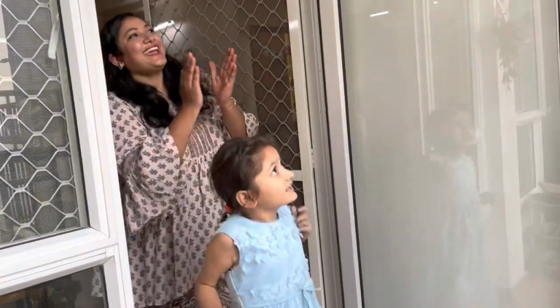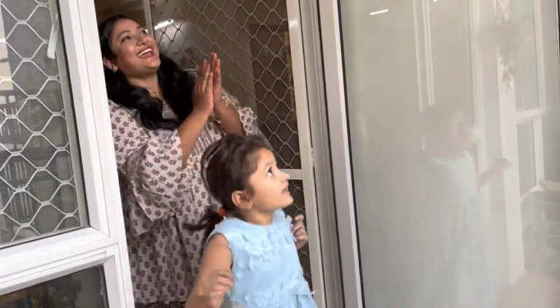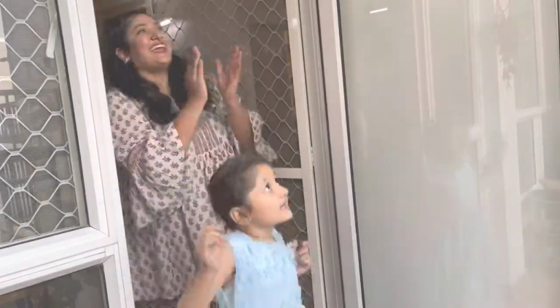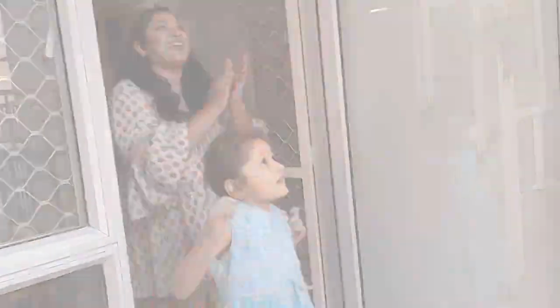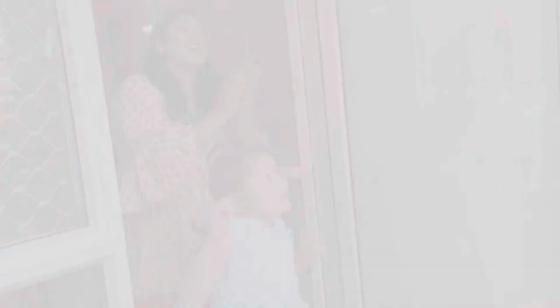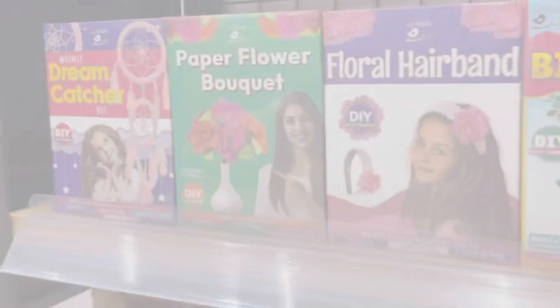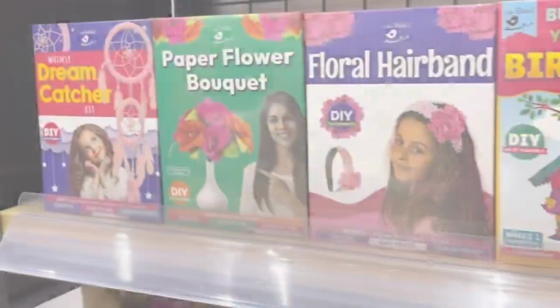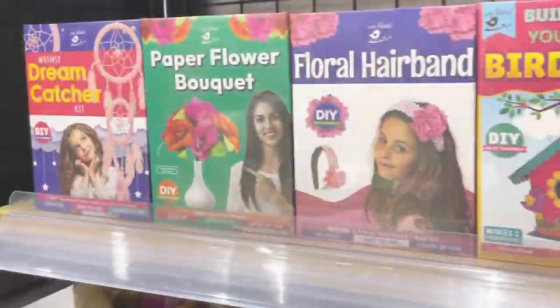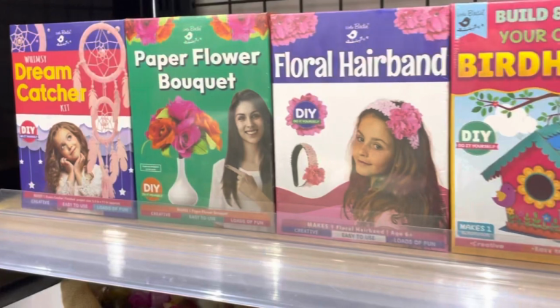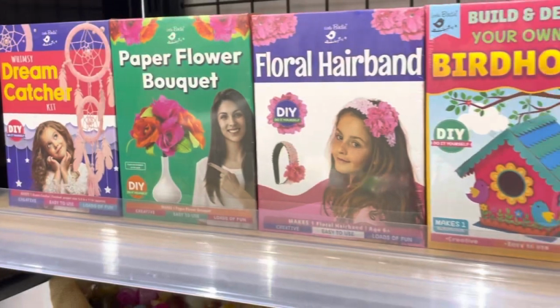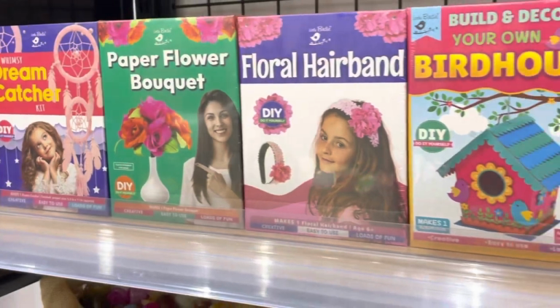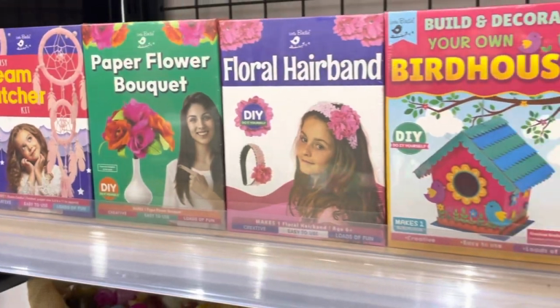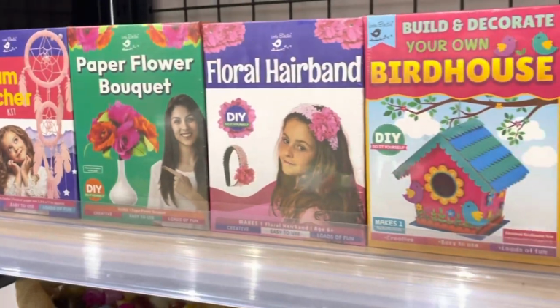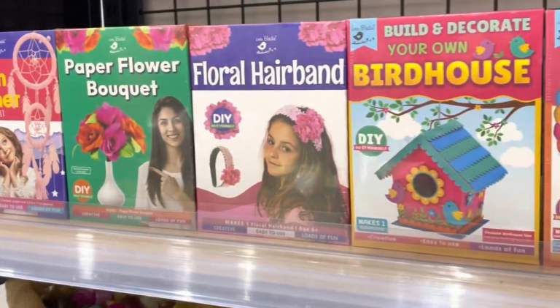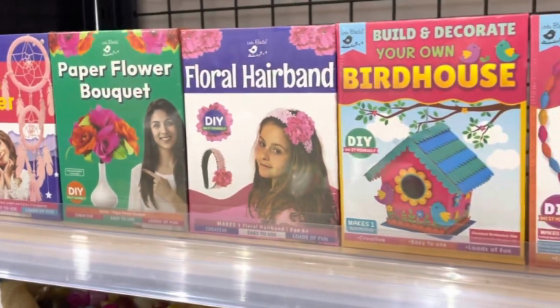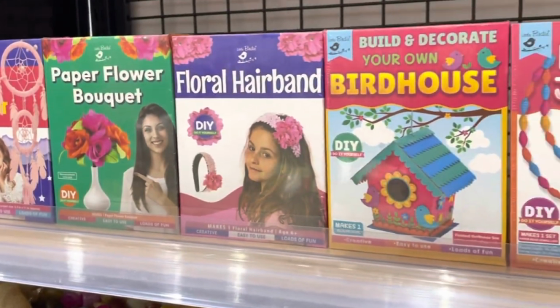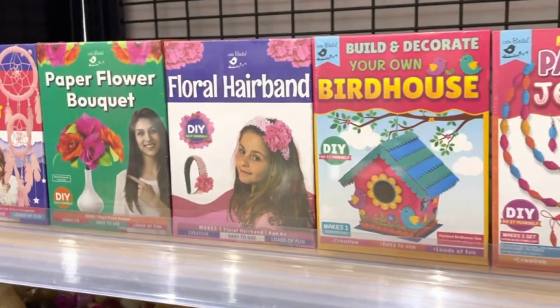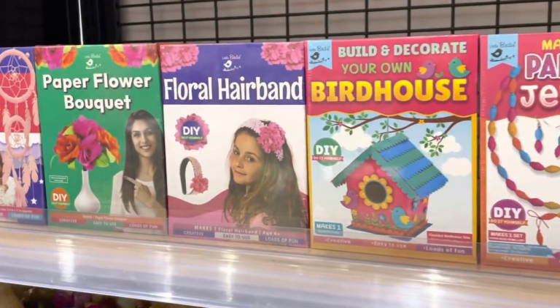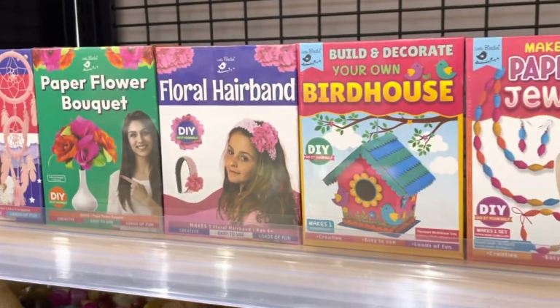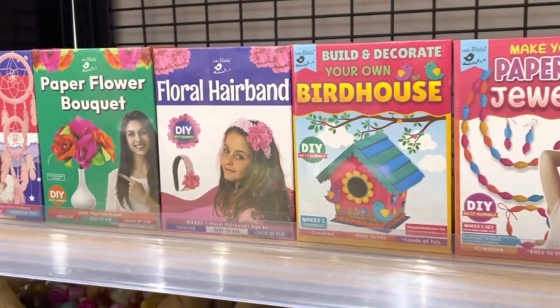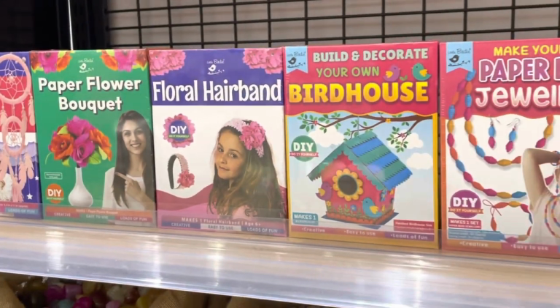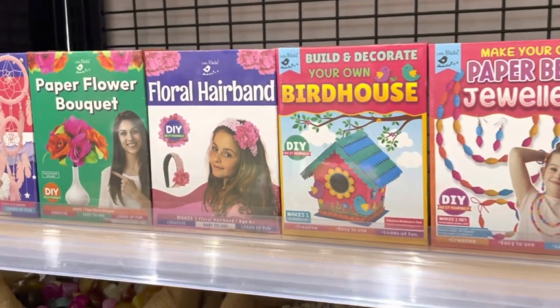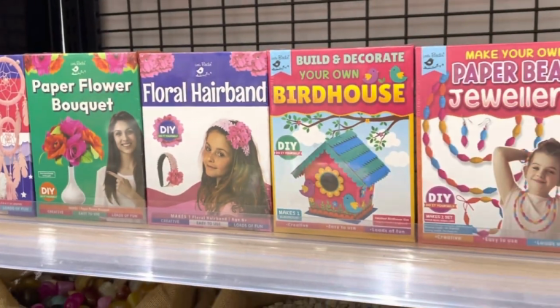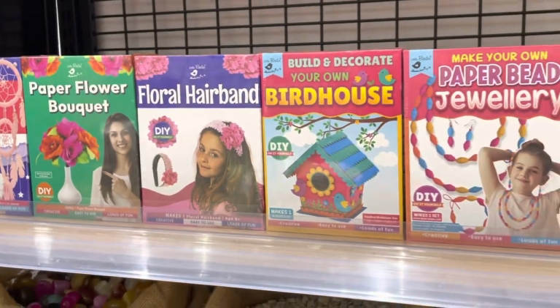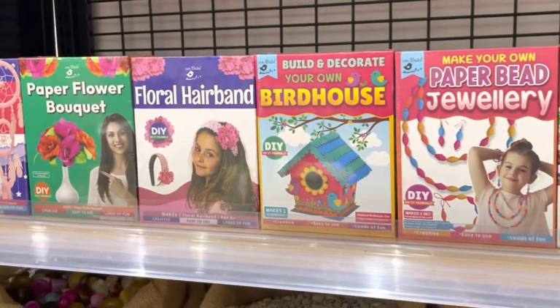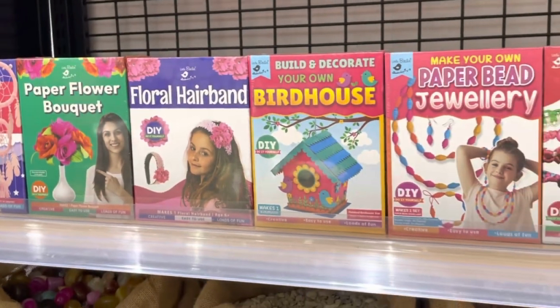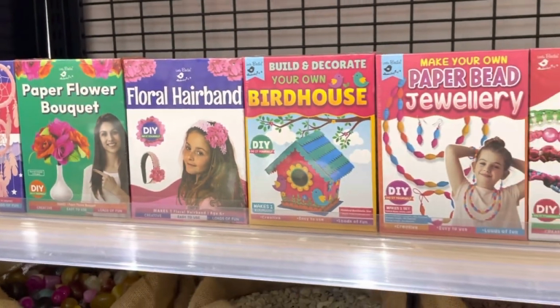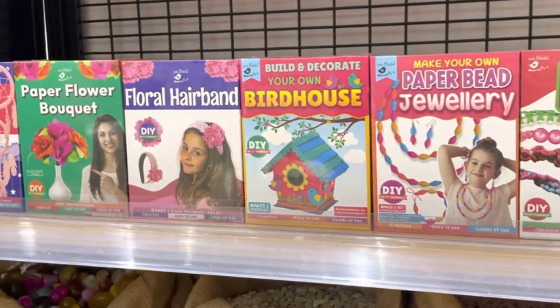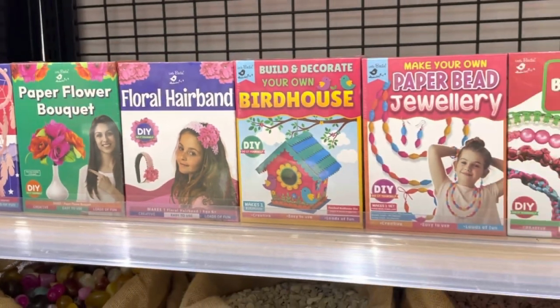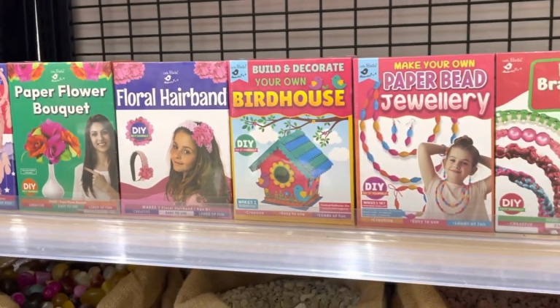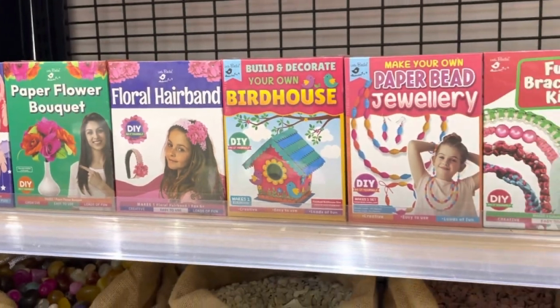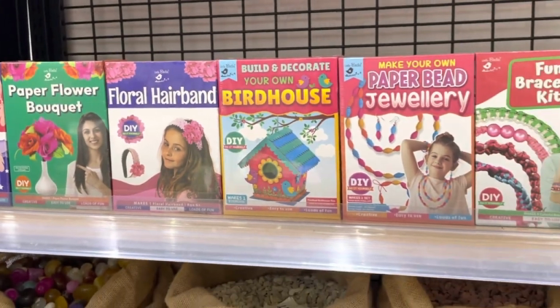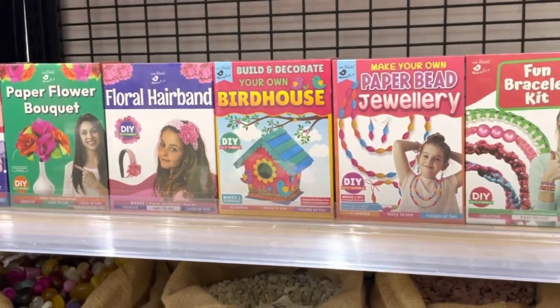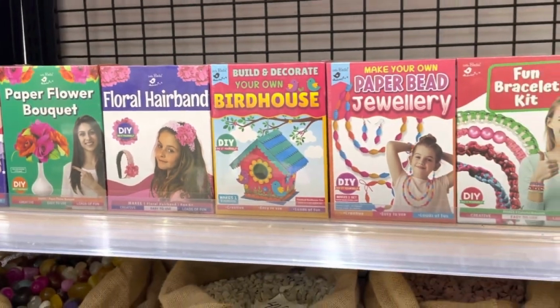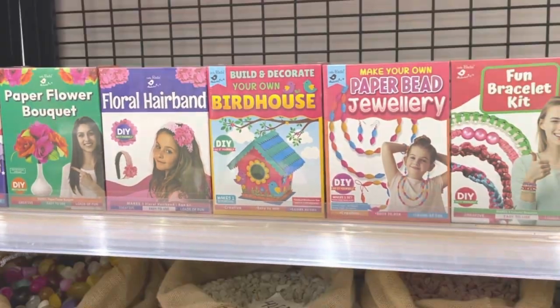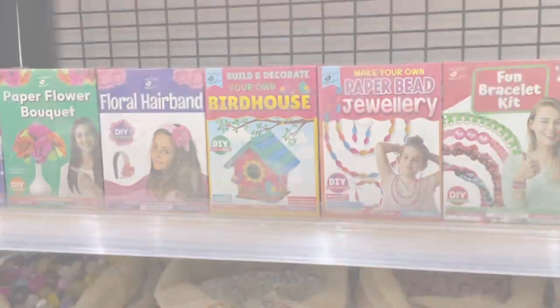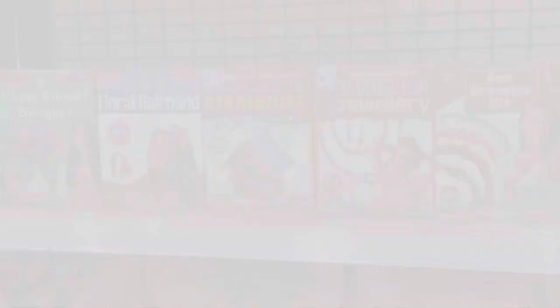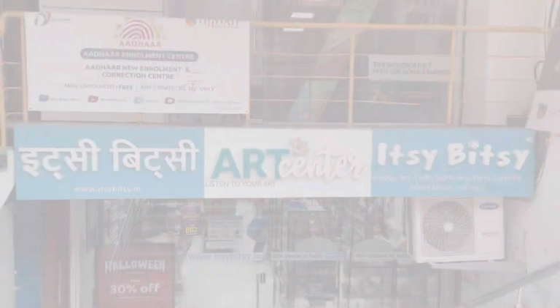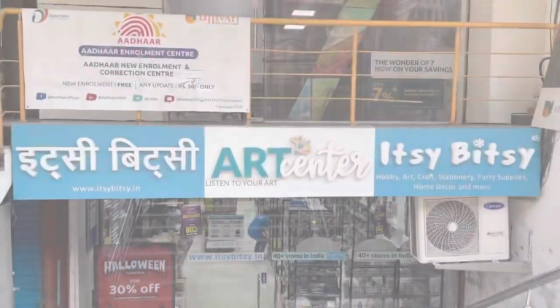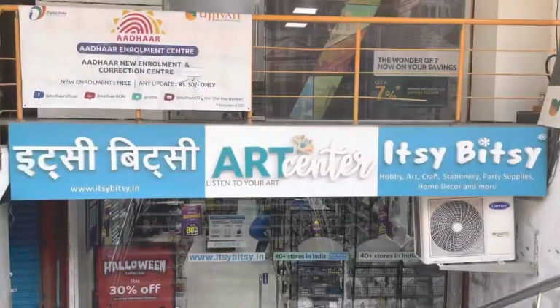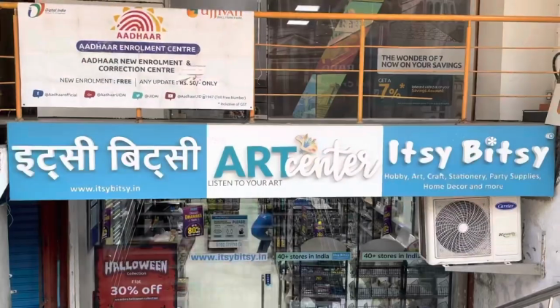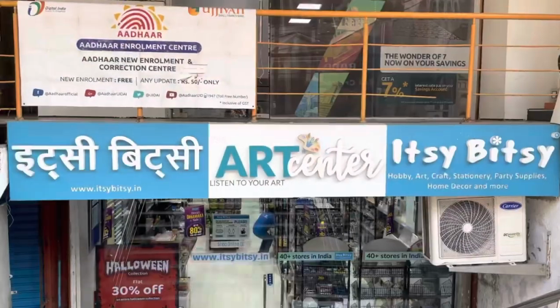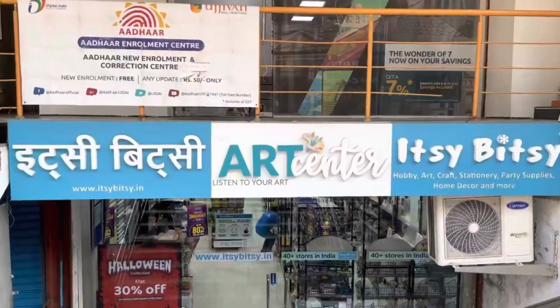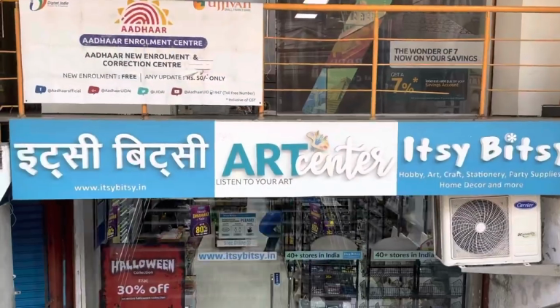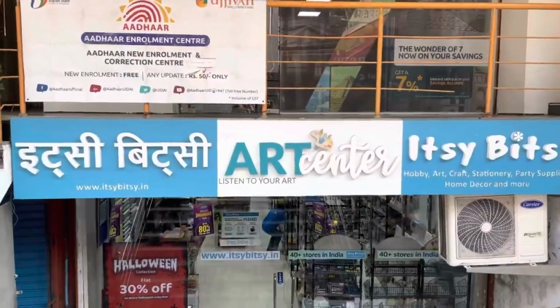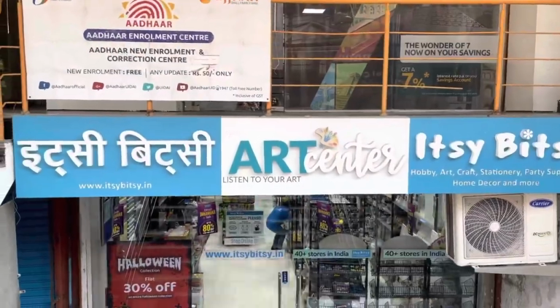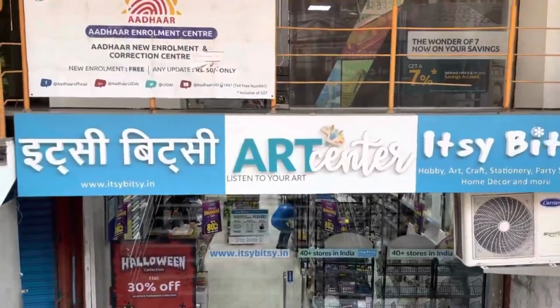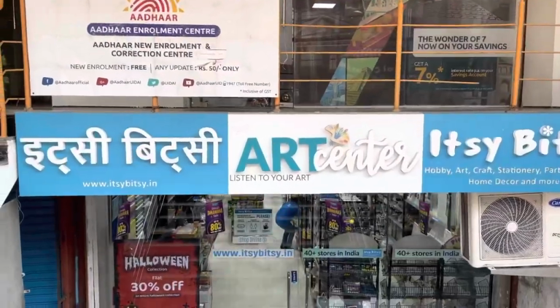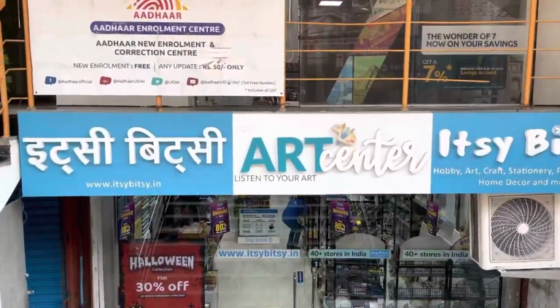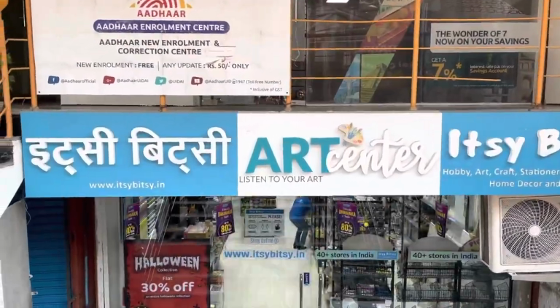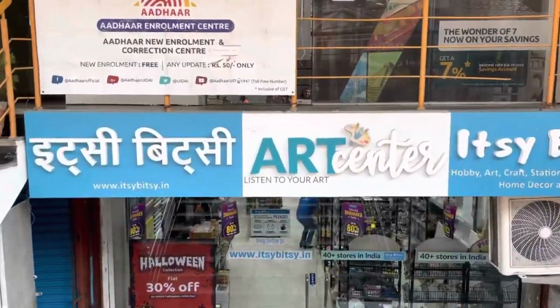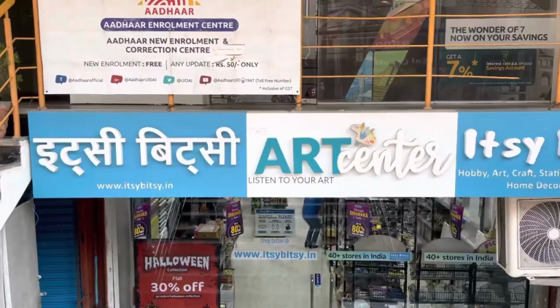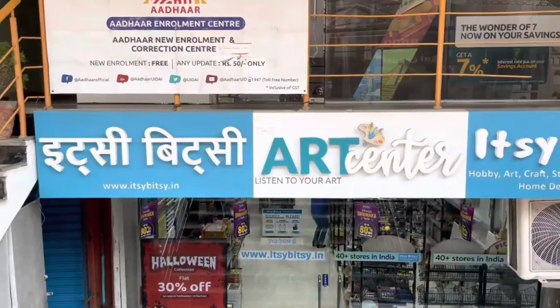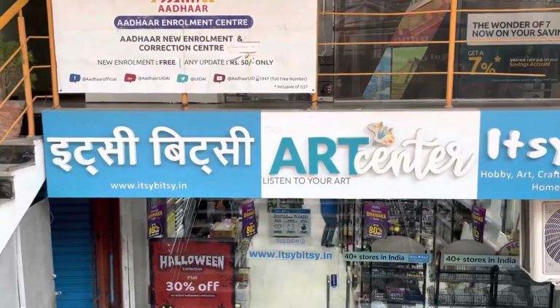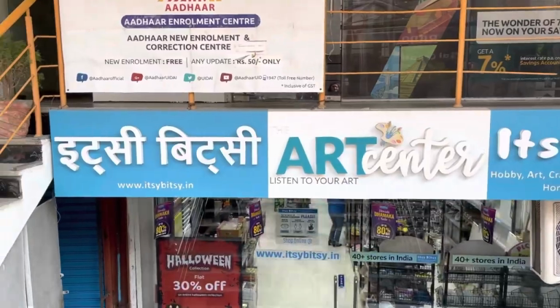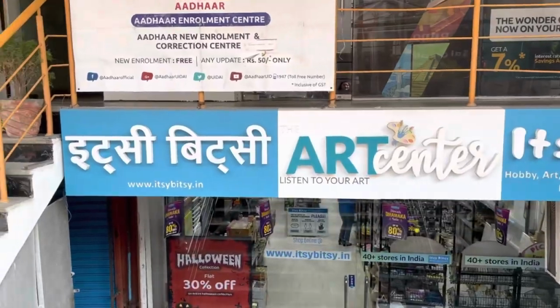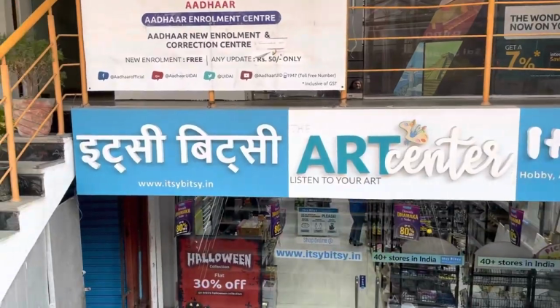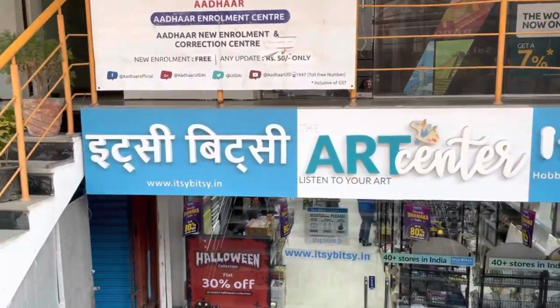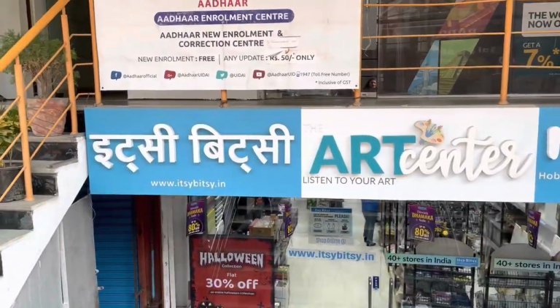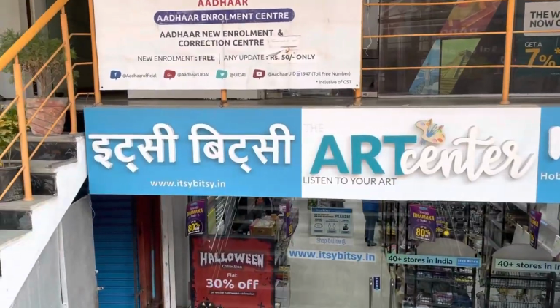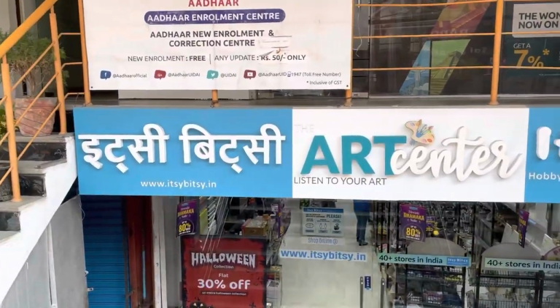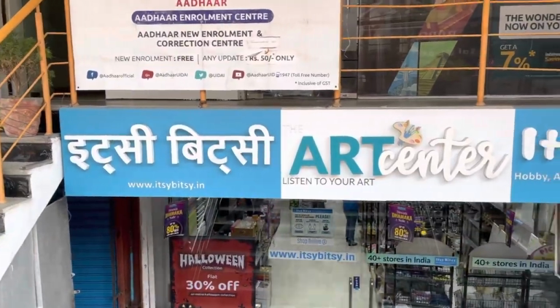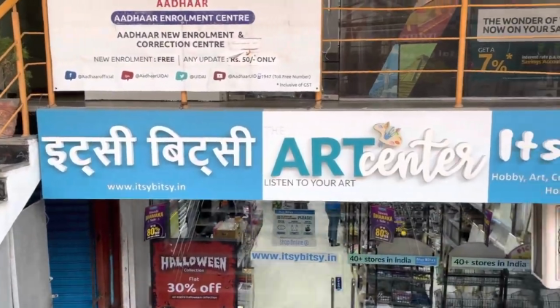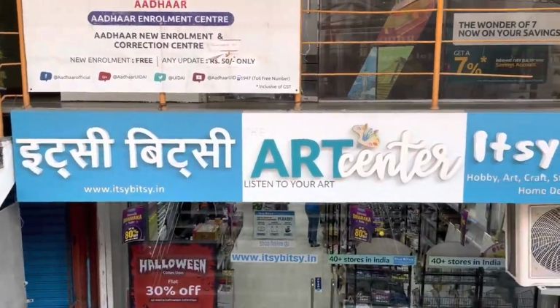So what are you waiting for? Go check out these DIY kits from Itsy-Bitsy's physical store or online.